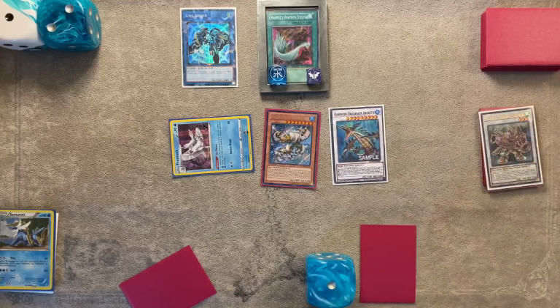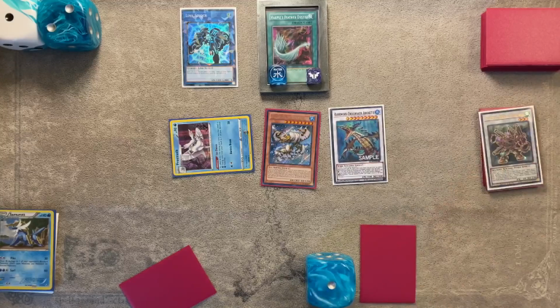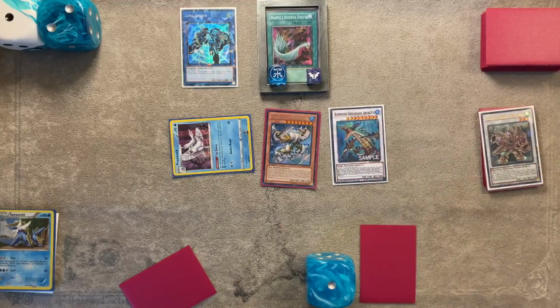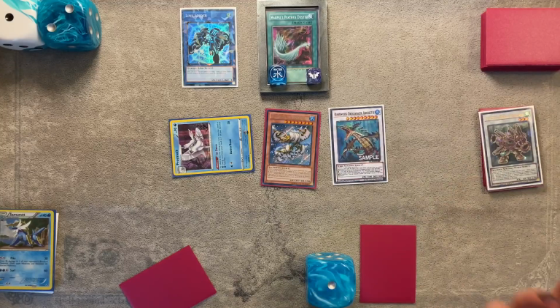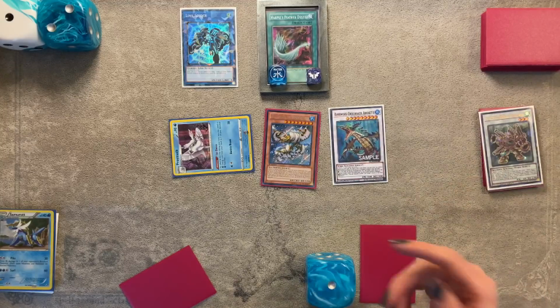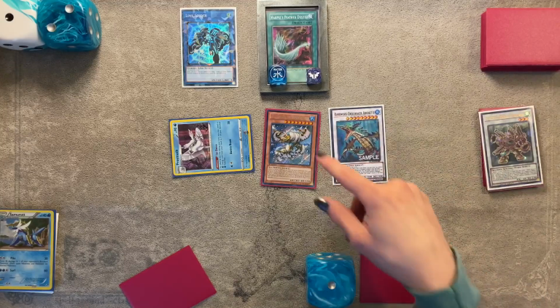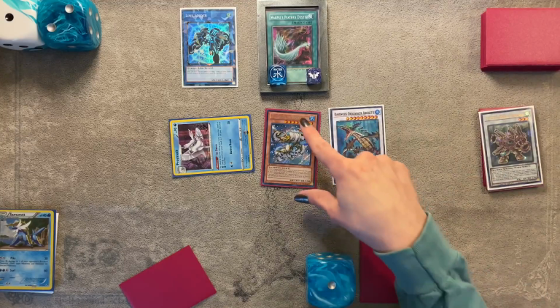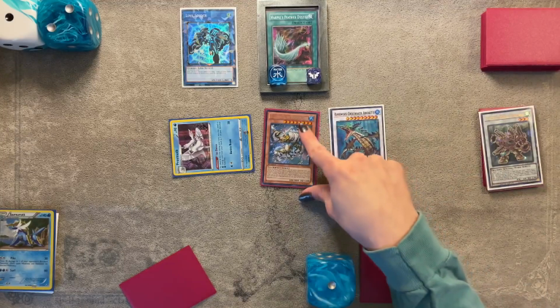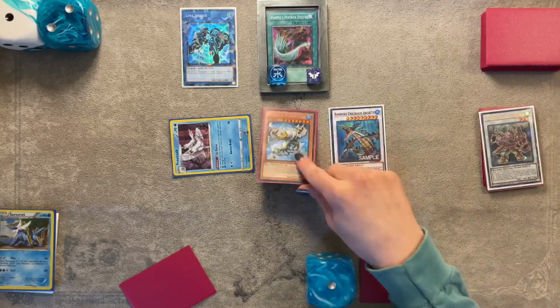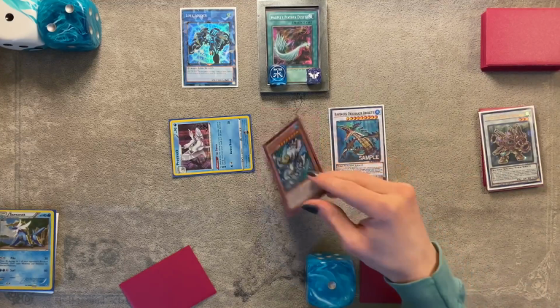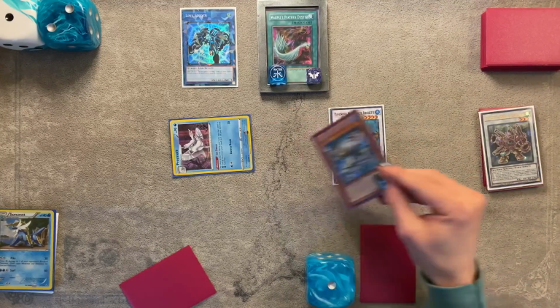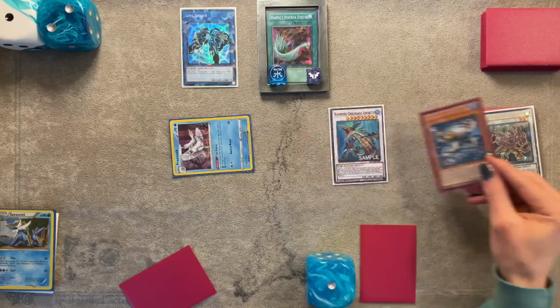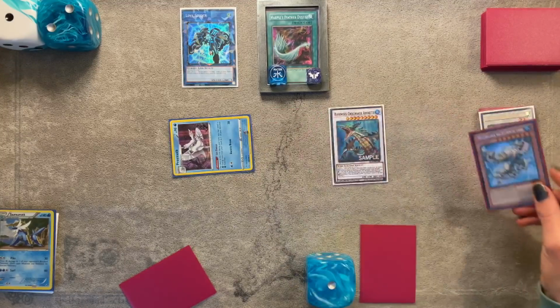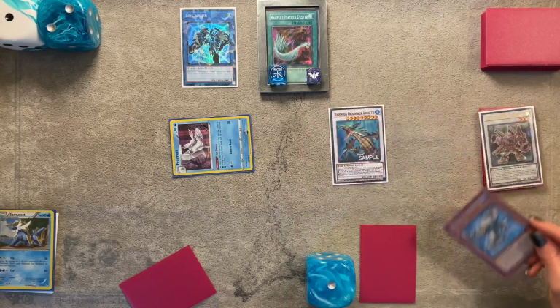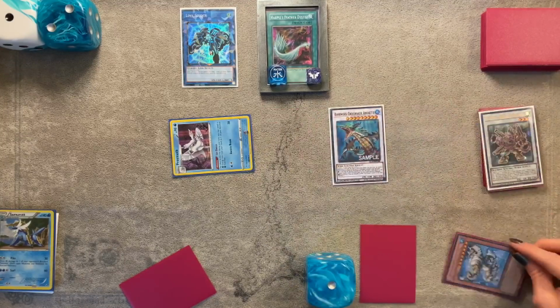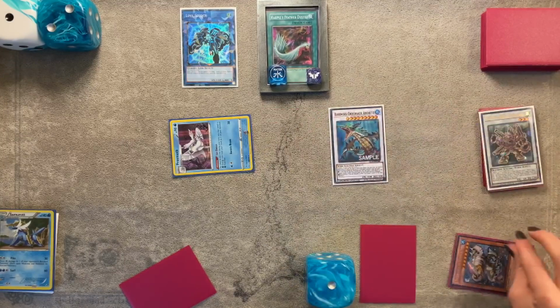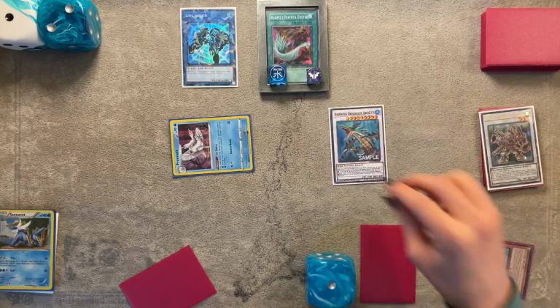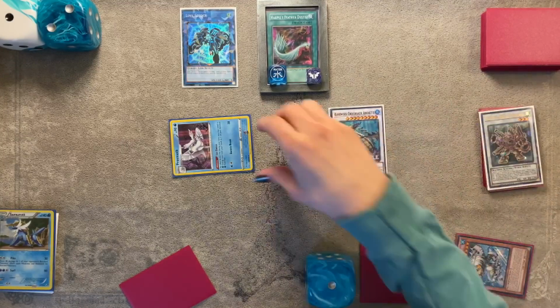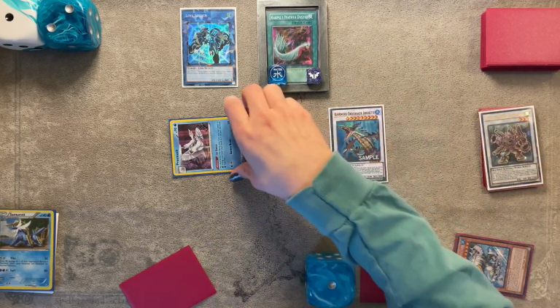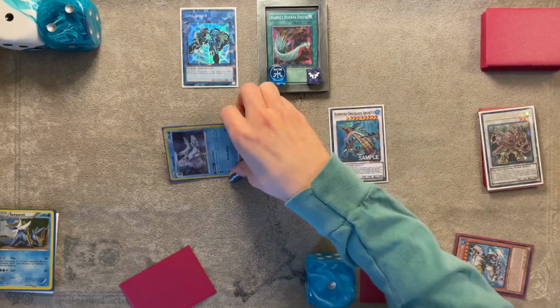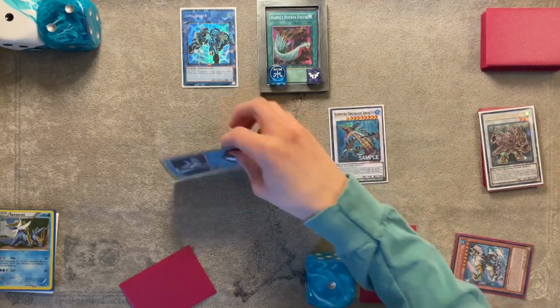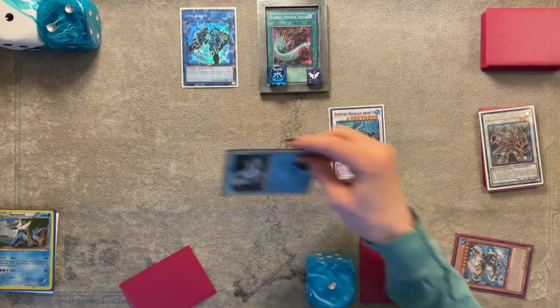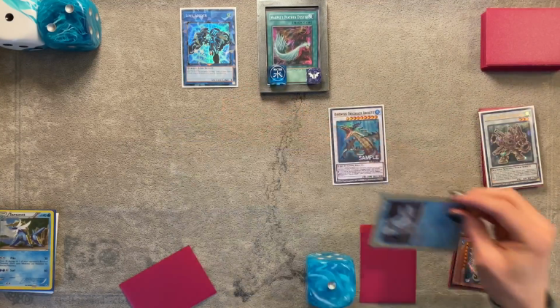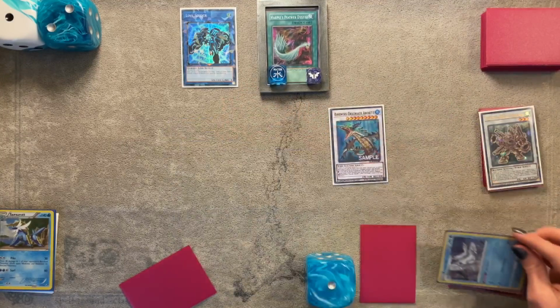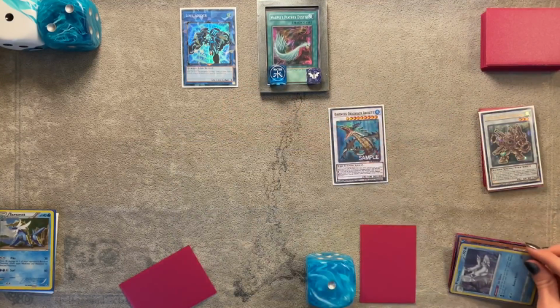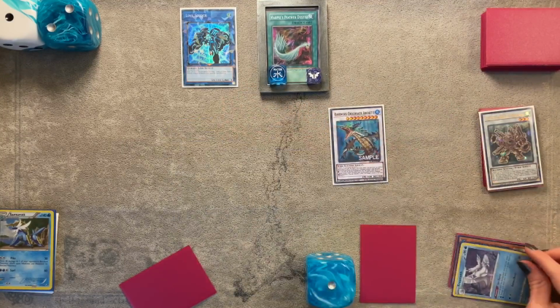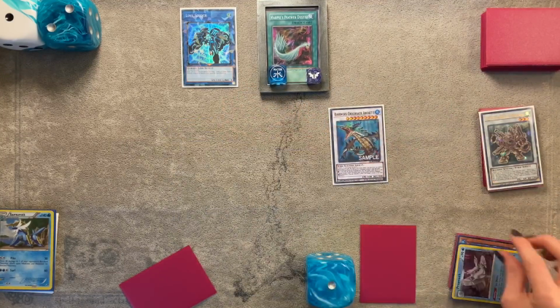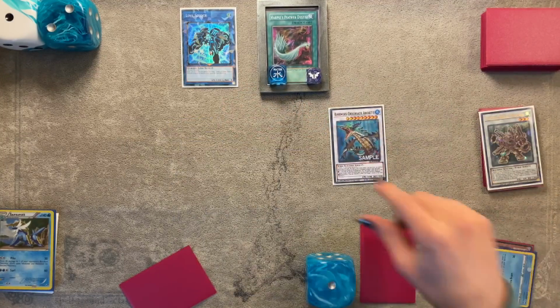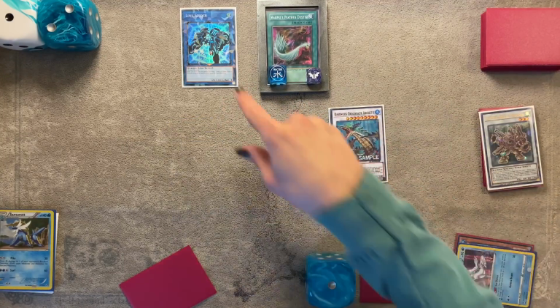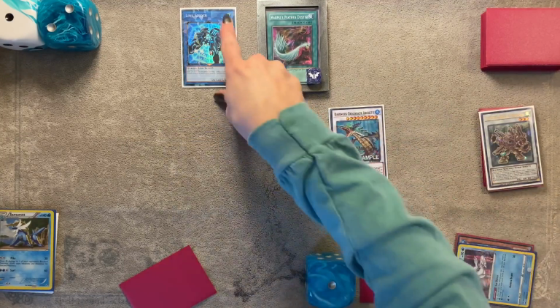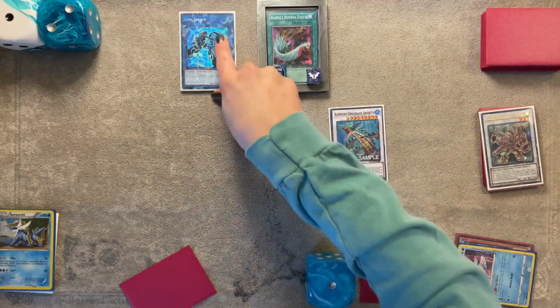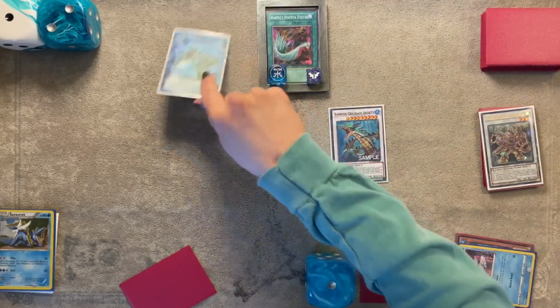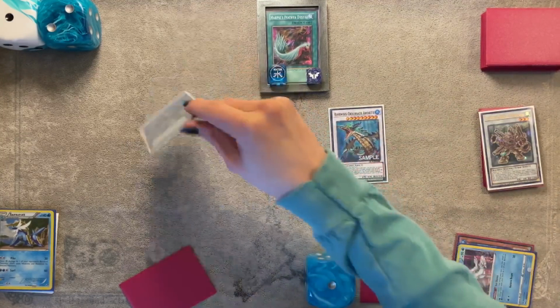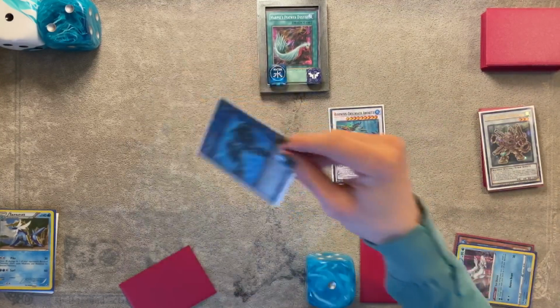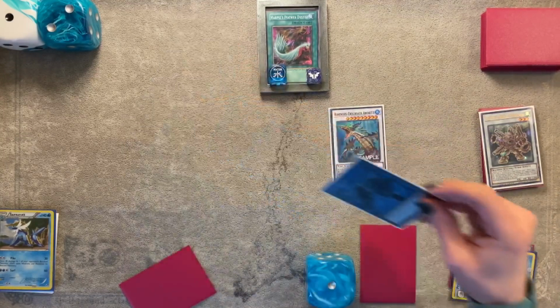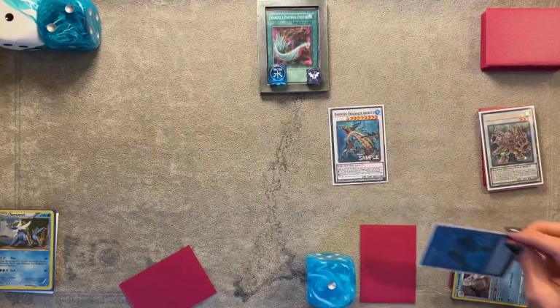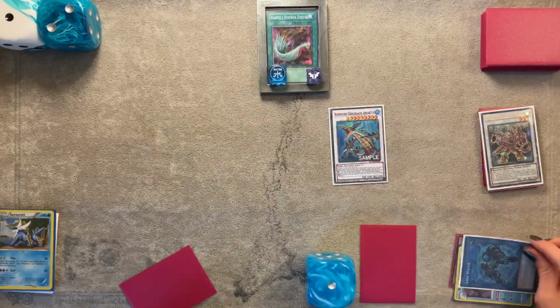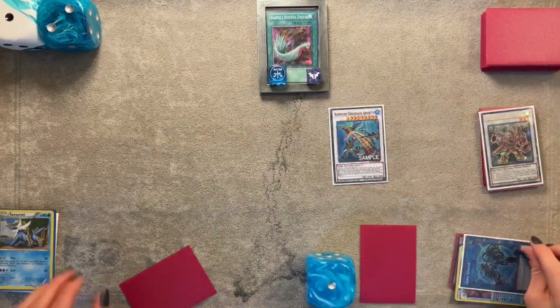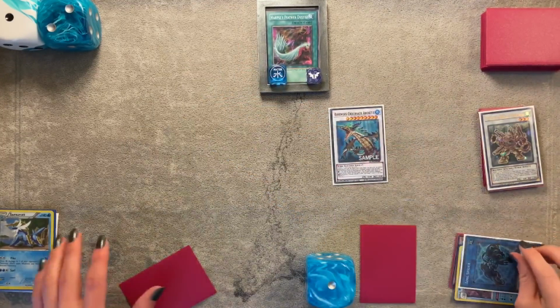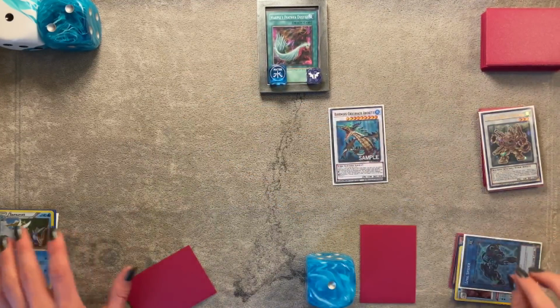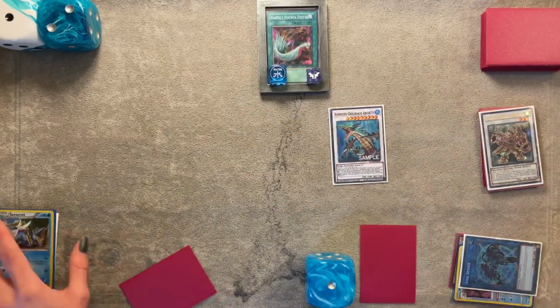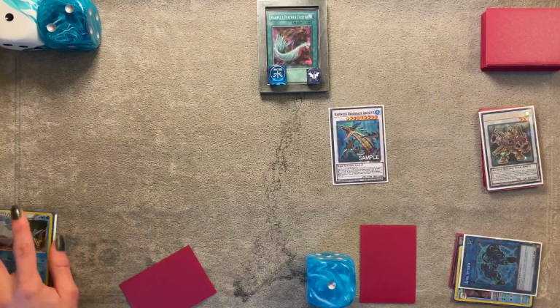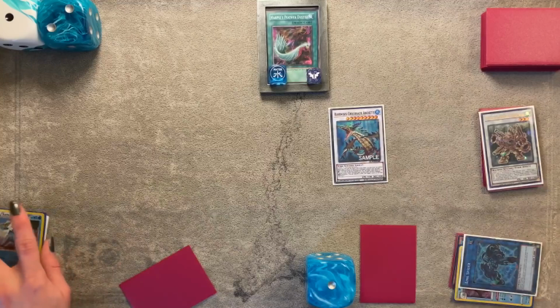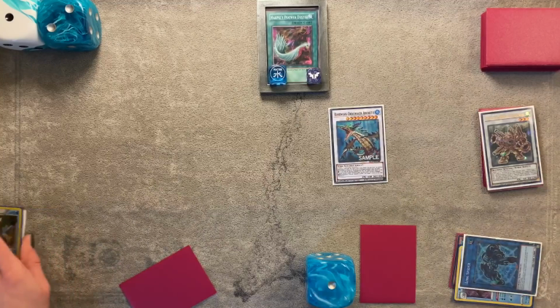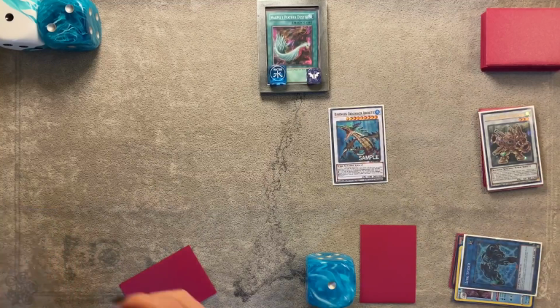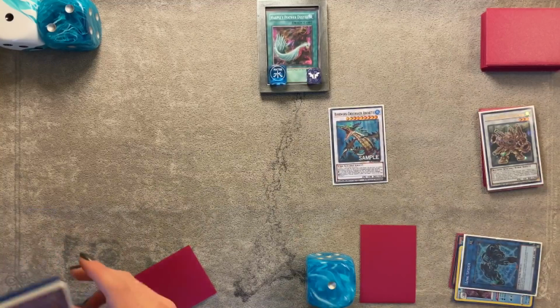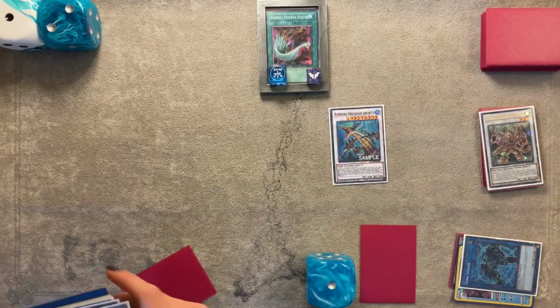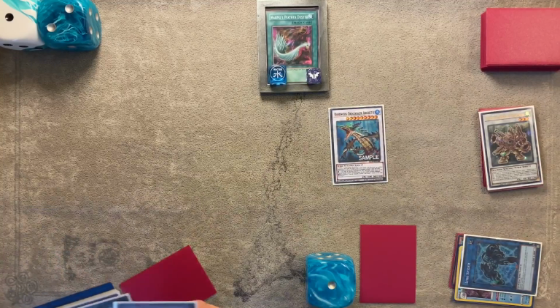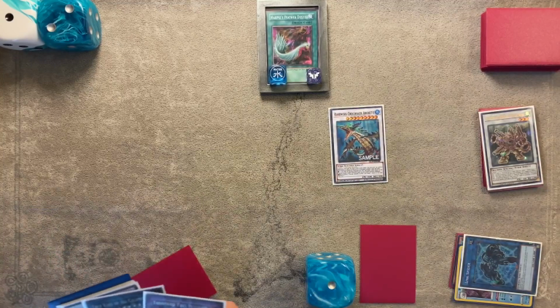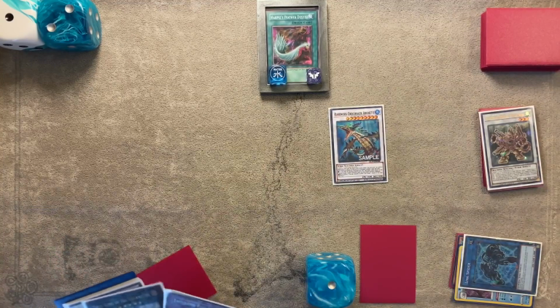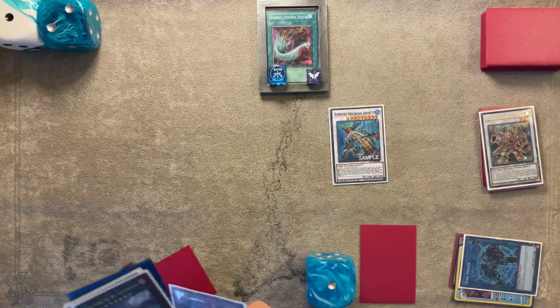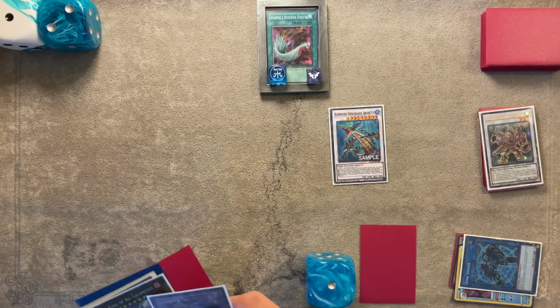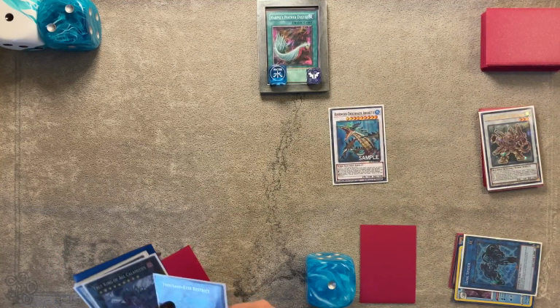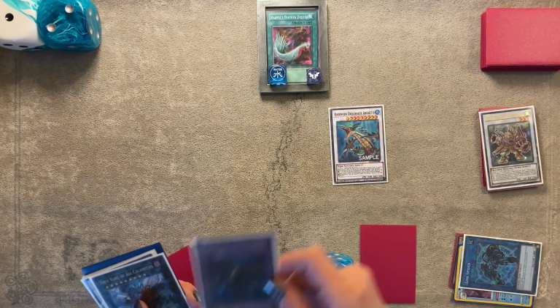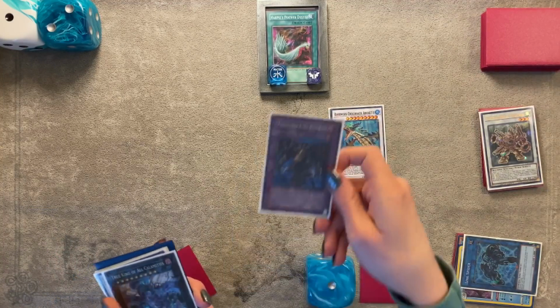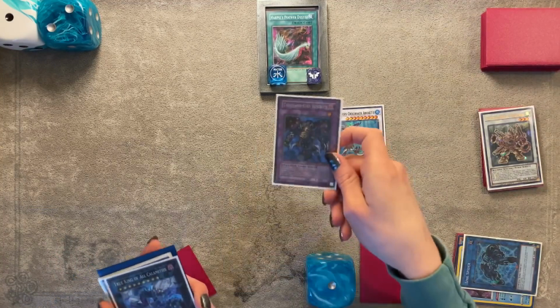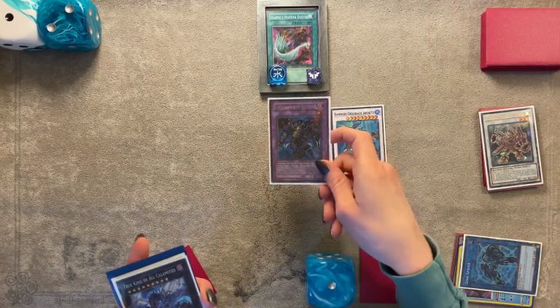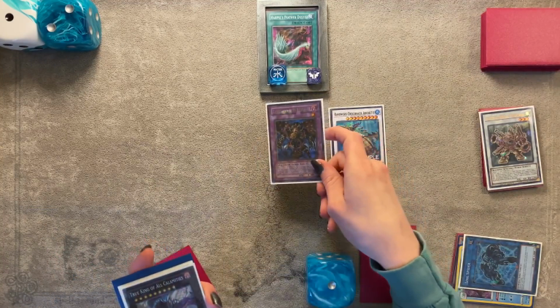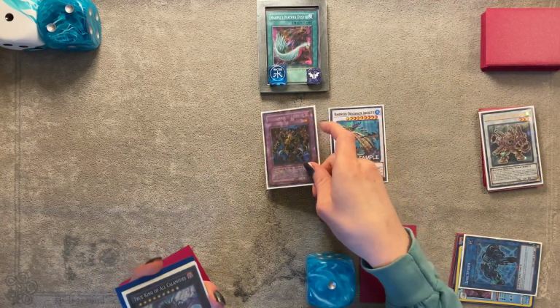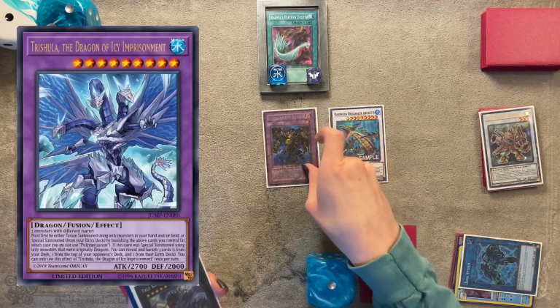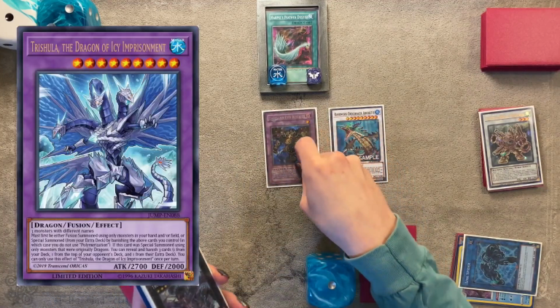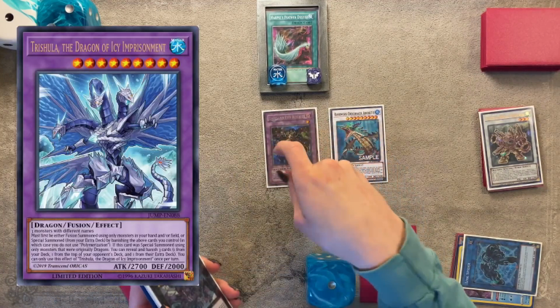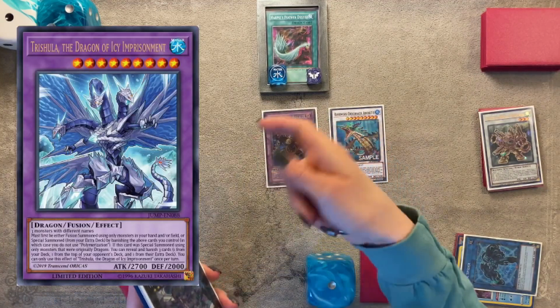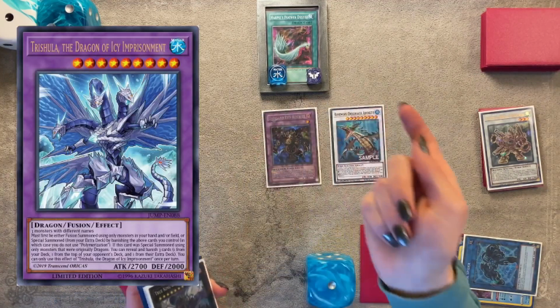Use Martial Metal Marcher as a level three tuner with Ice Barrier to go into level nine Ravenous Crocosaur Archidus. Because we used one non-tuner to summon it, we can draw one card. From here, banish Molling Glacier, the token, and Link Cross to special summon the Trishula fusion monster.